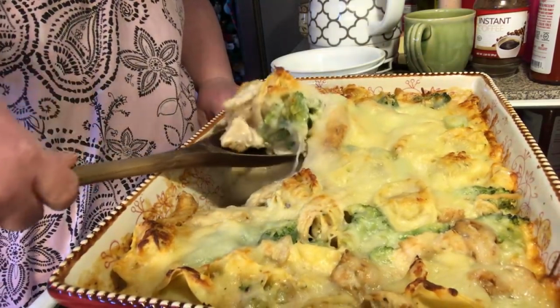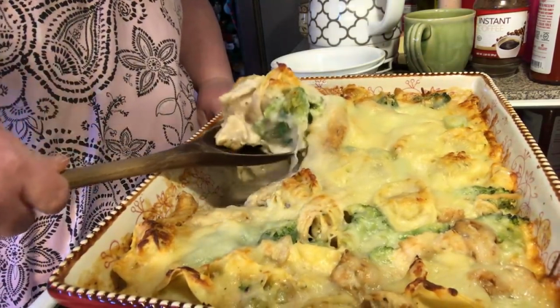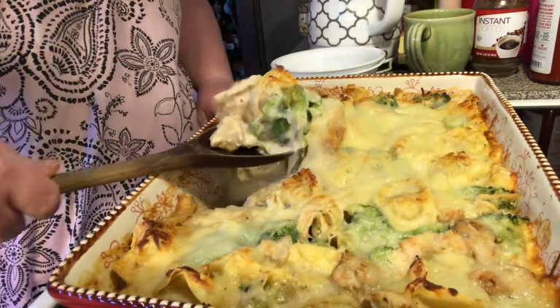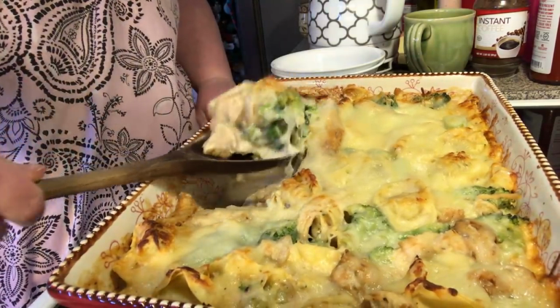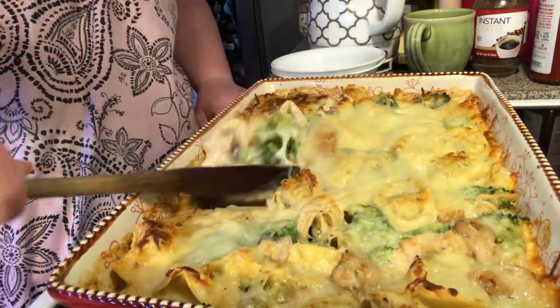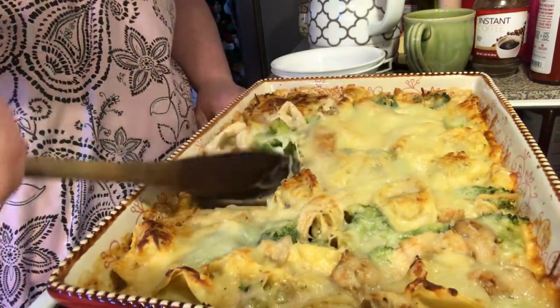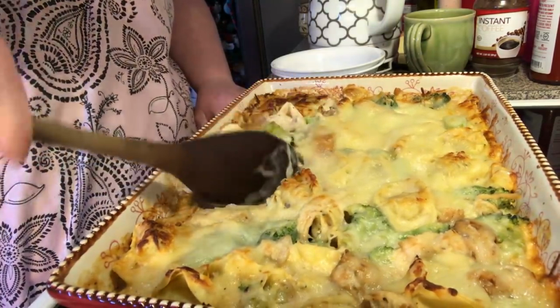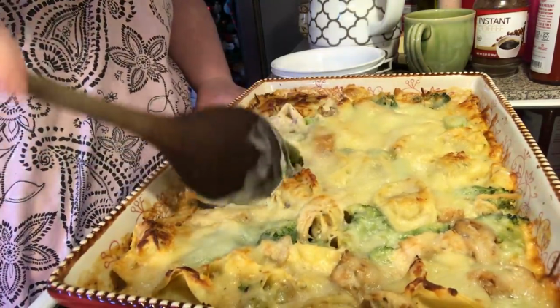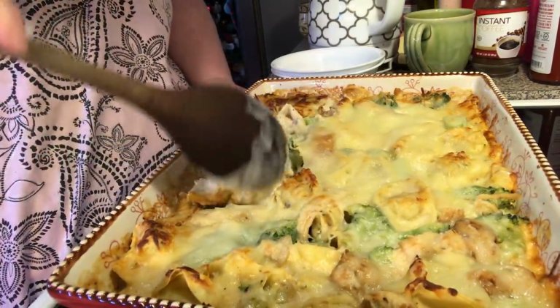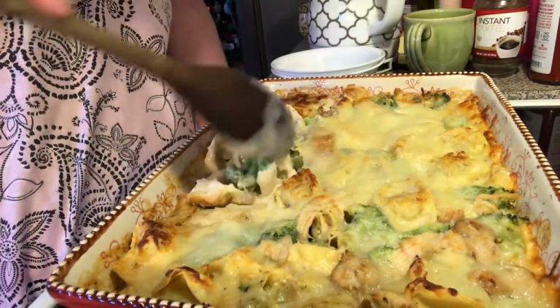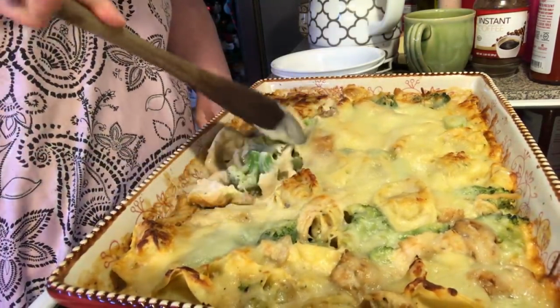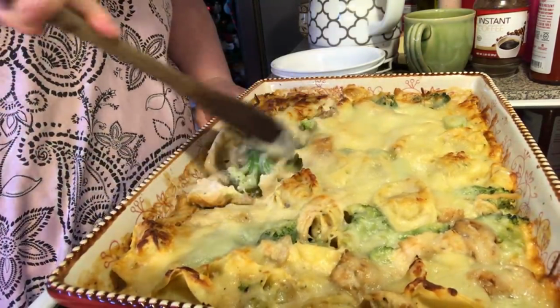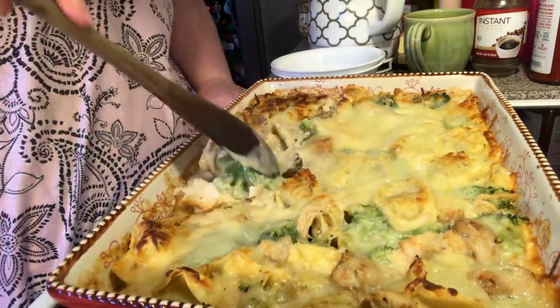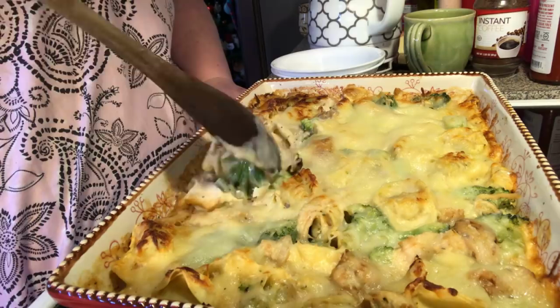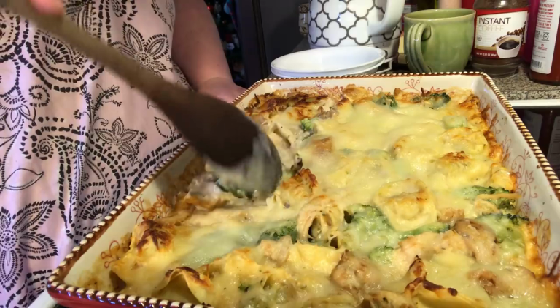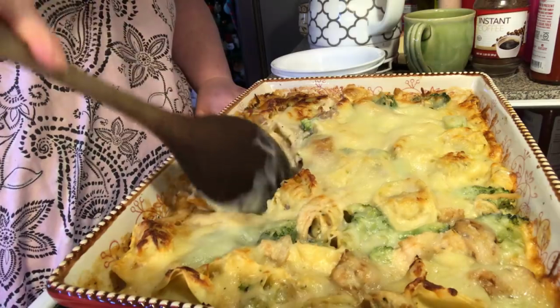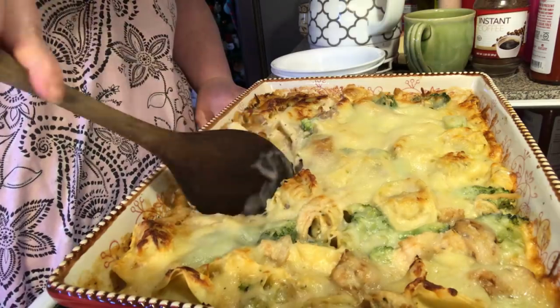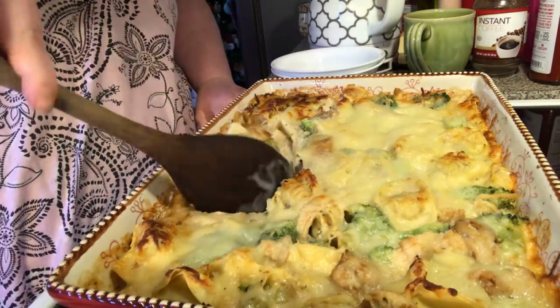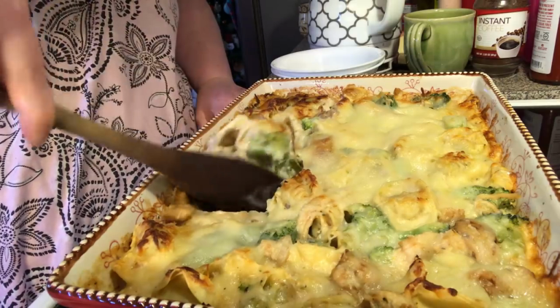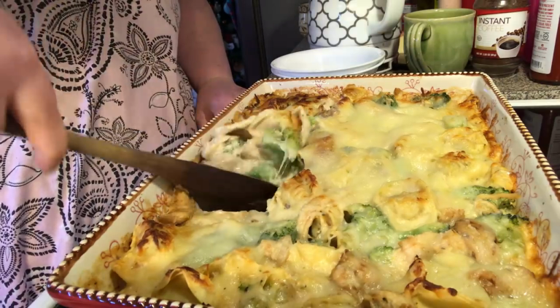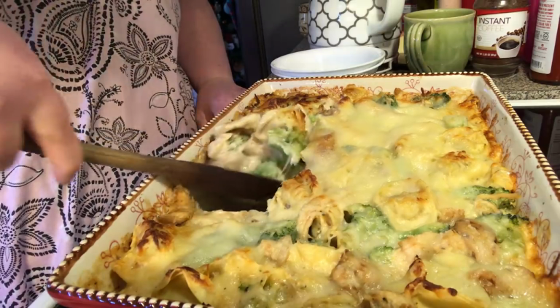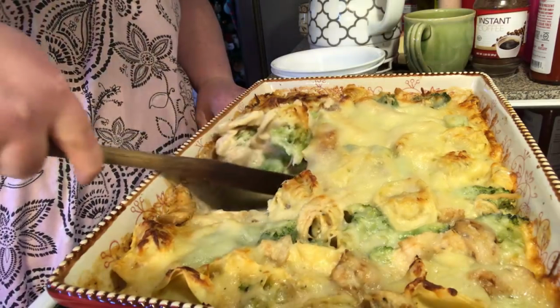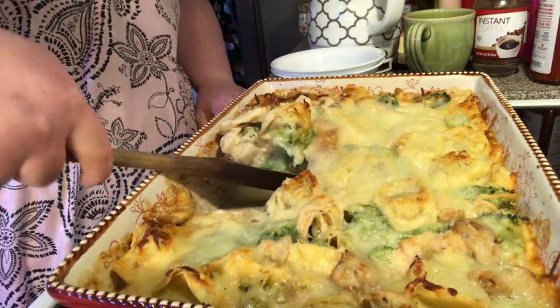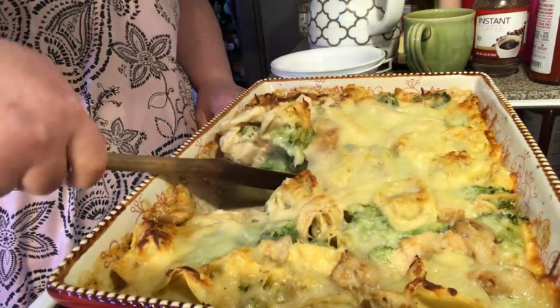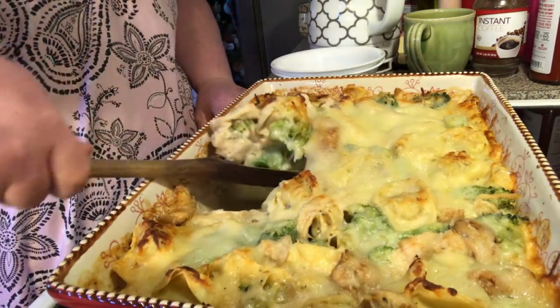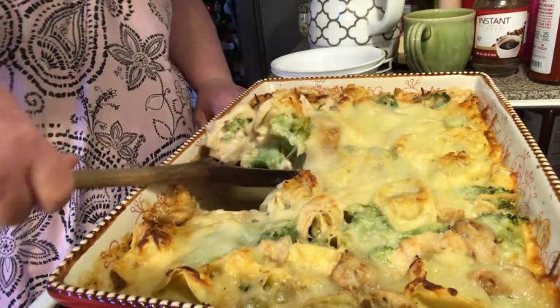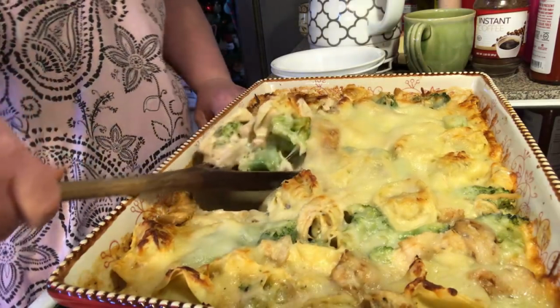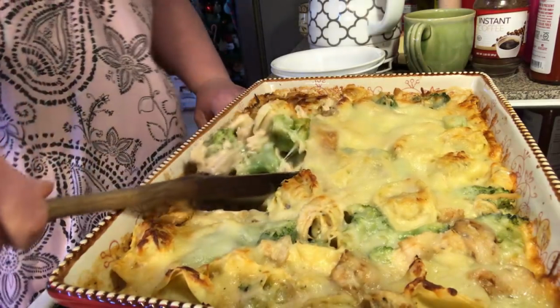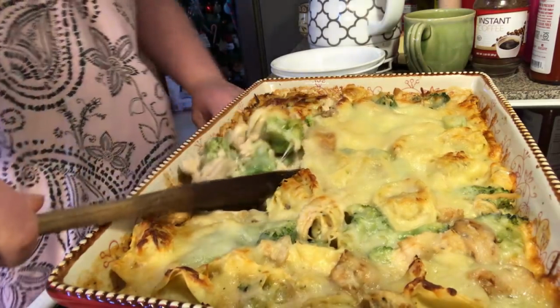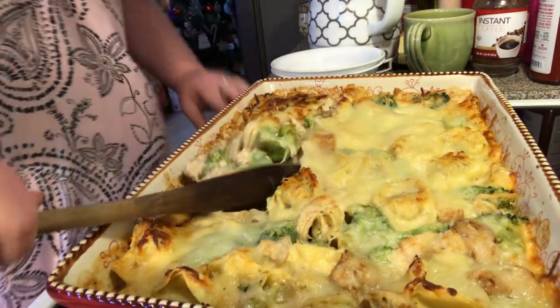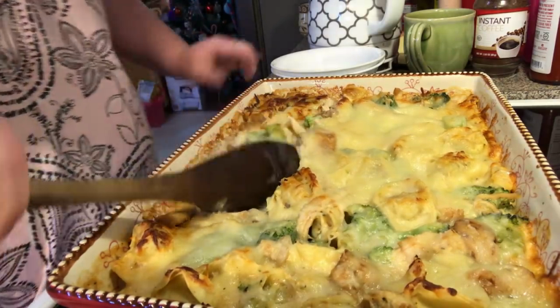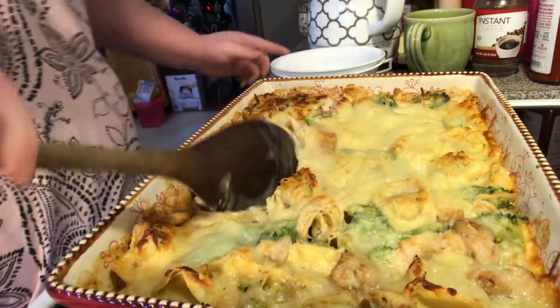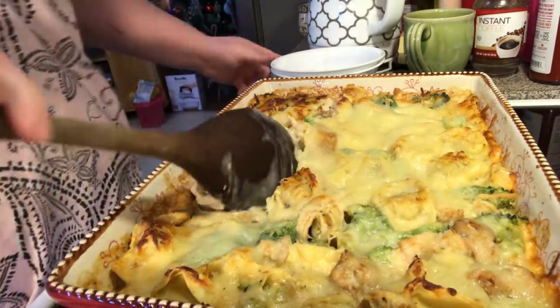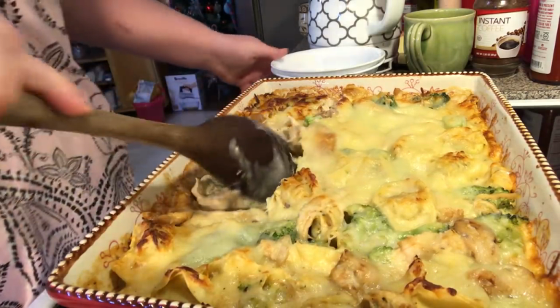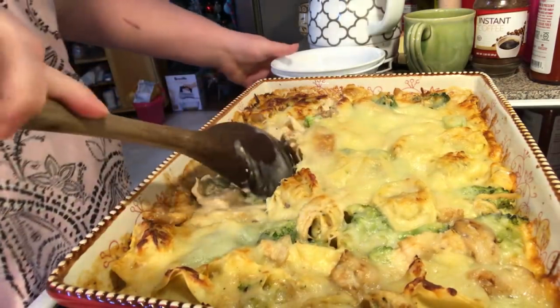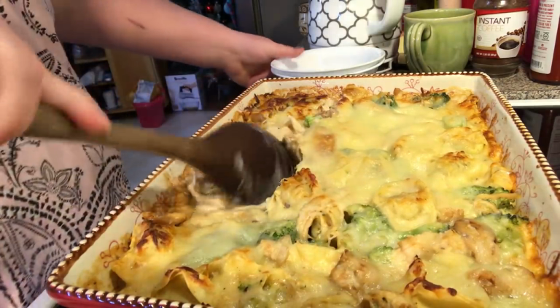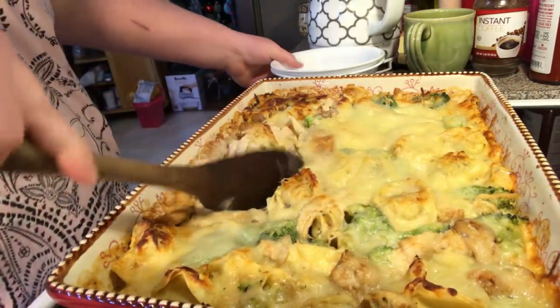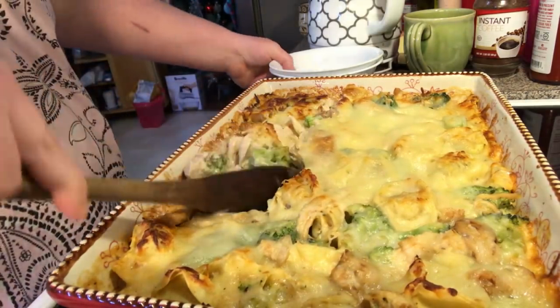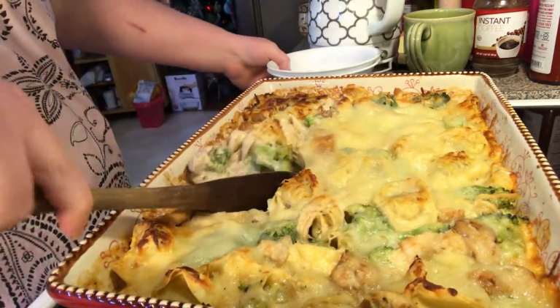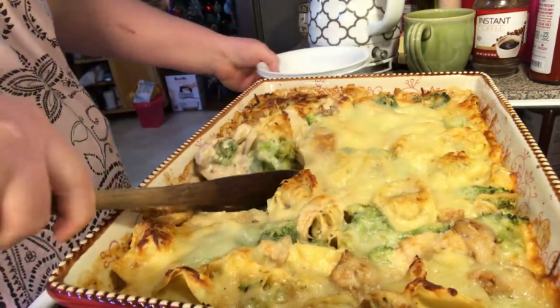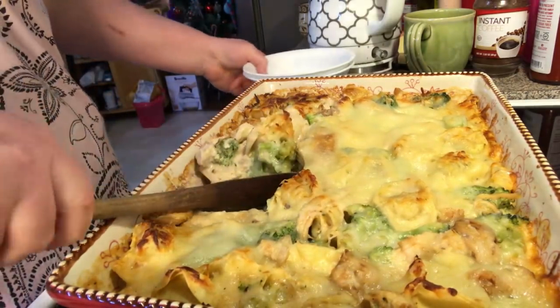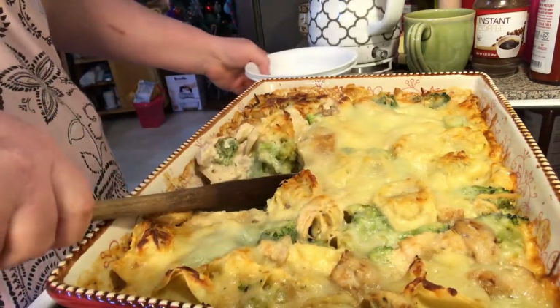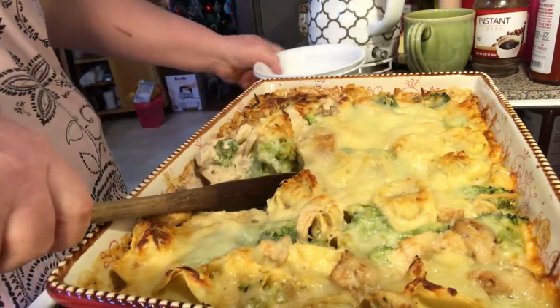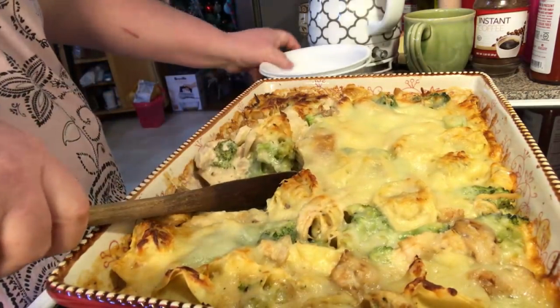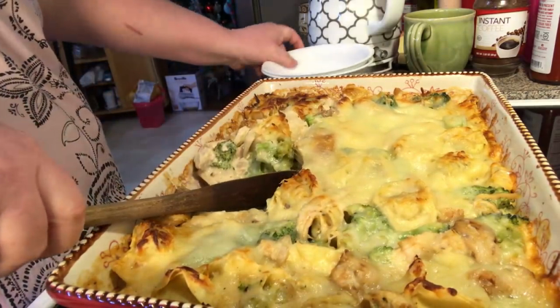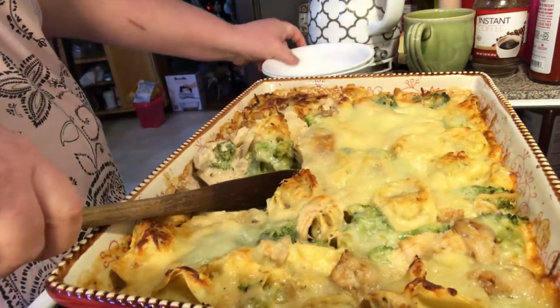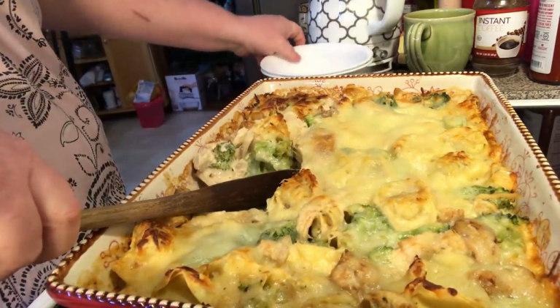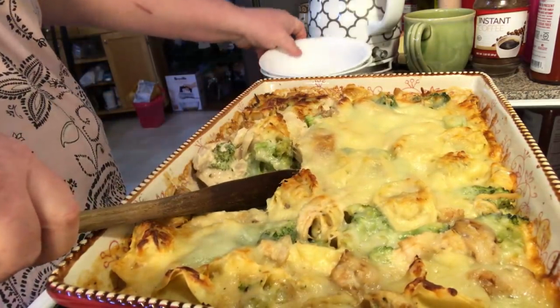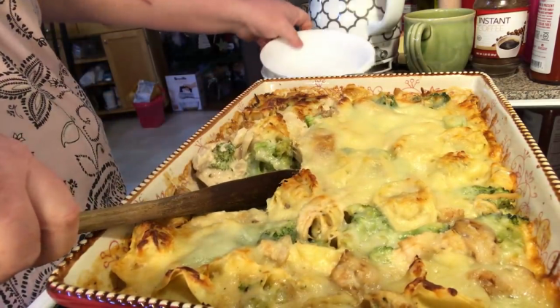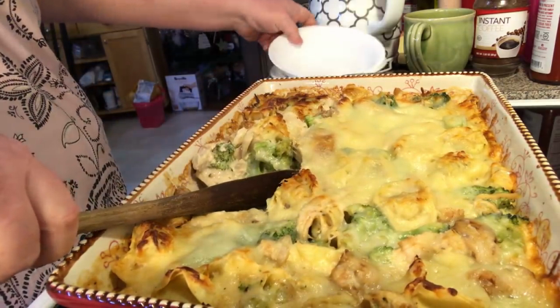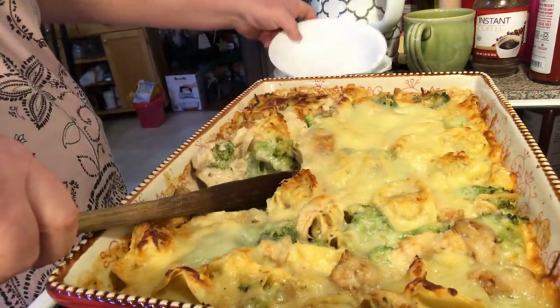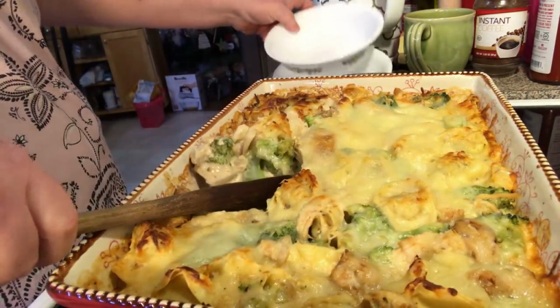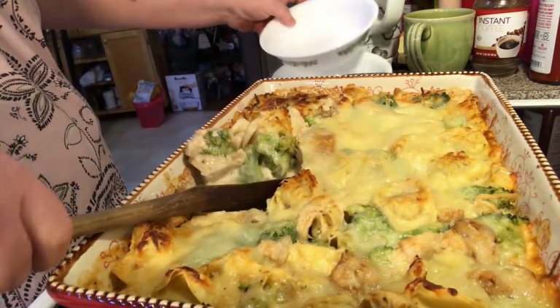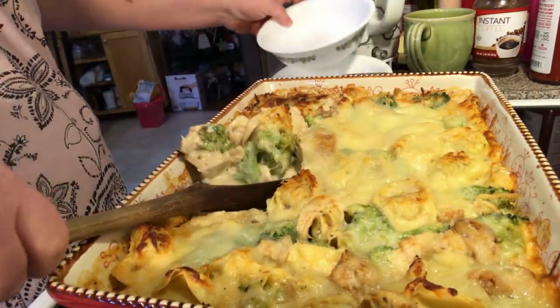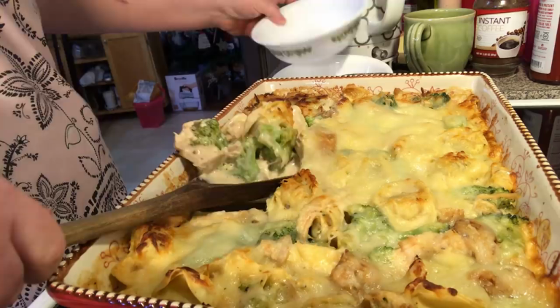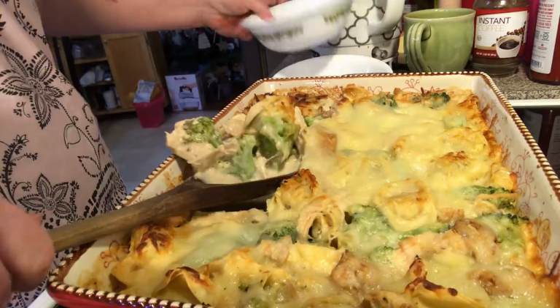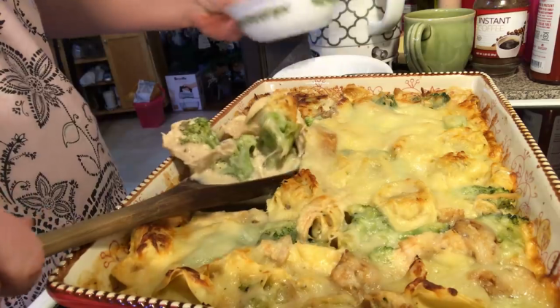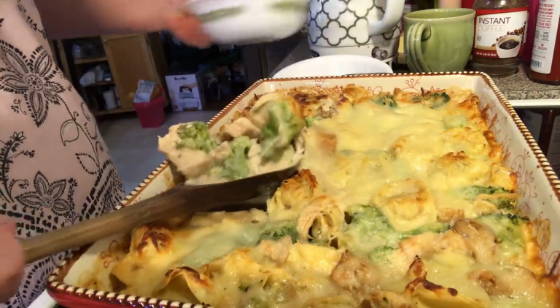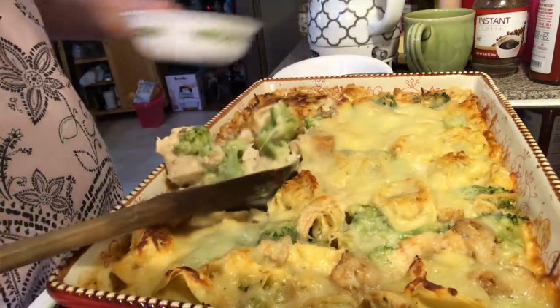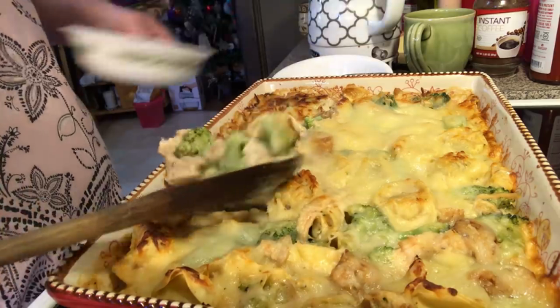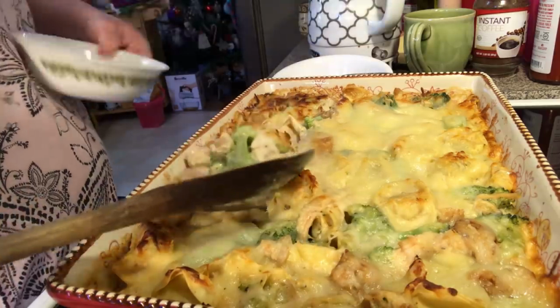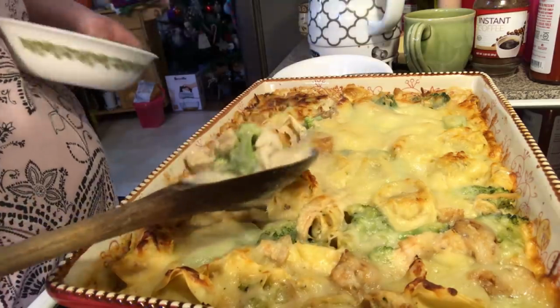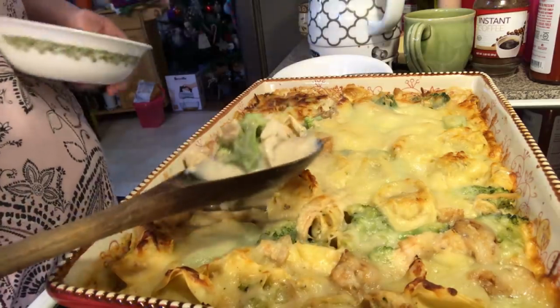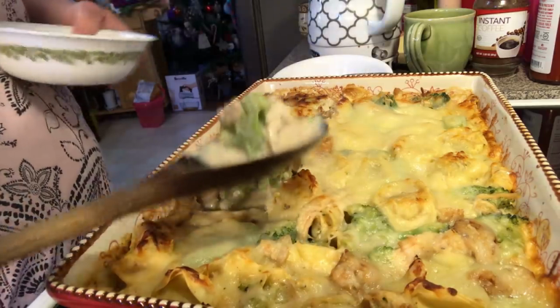Now, I added more Alfredo sauce and water to mine — you don't have to. I like mine saucy. I do not like it dry.